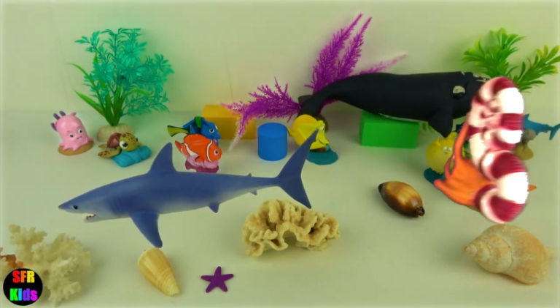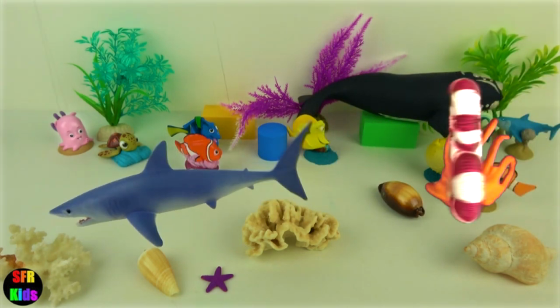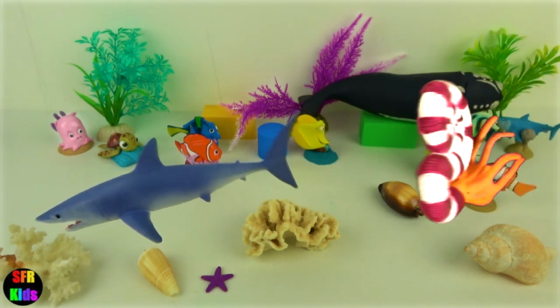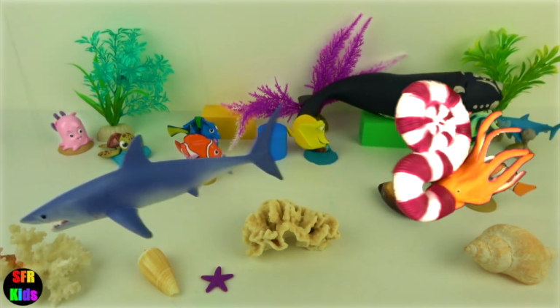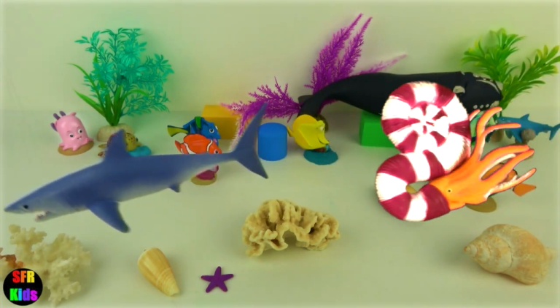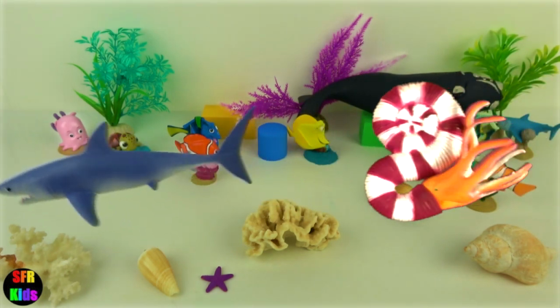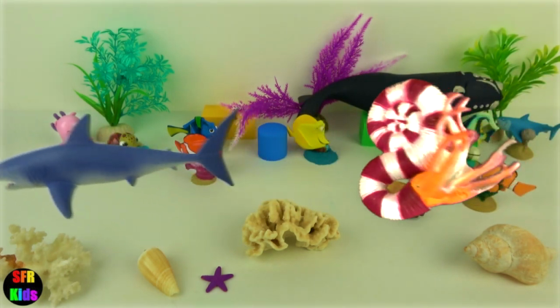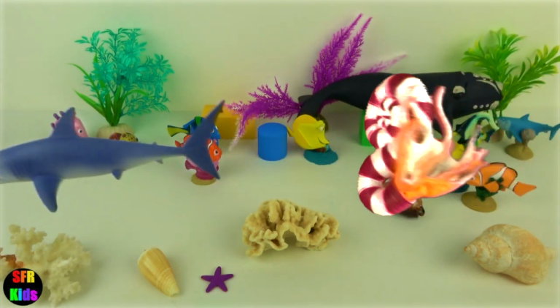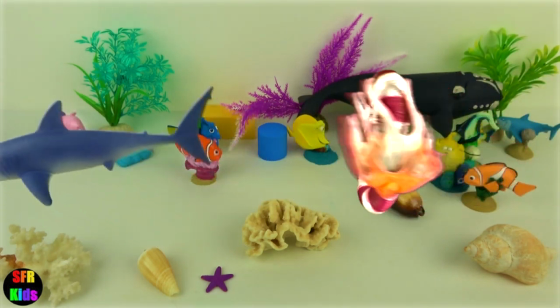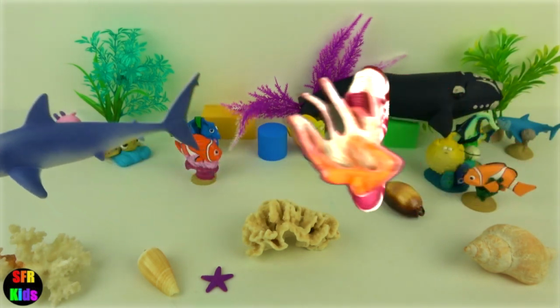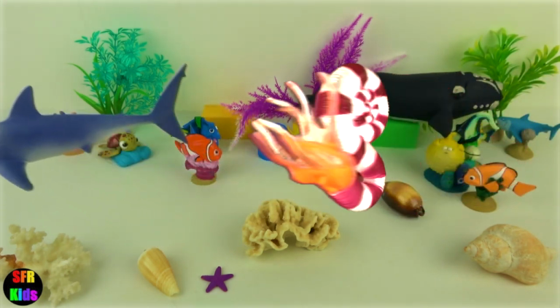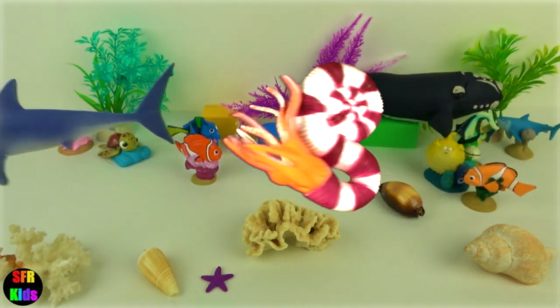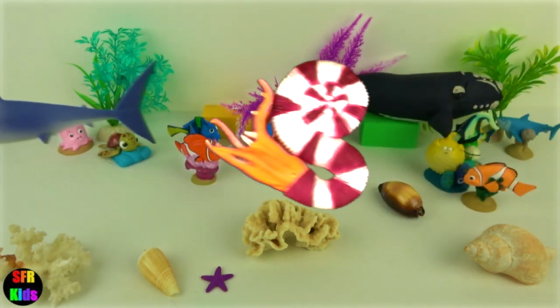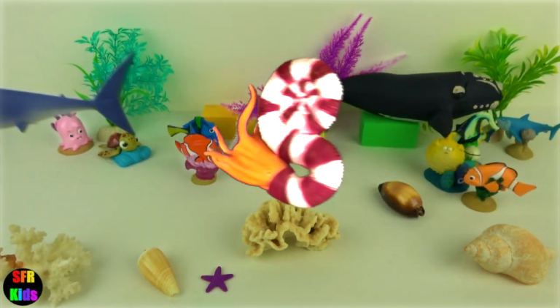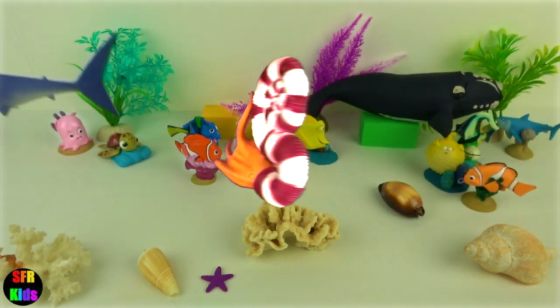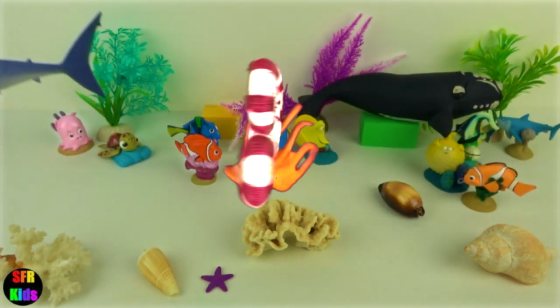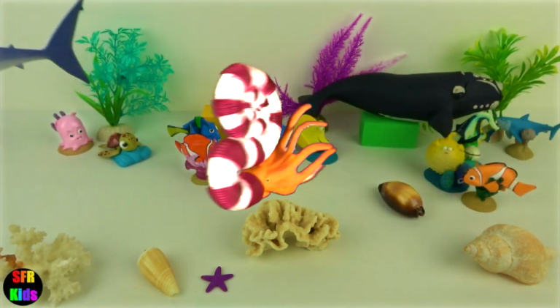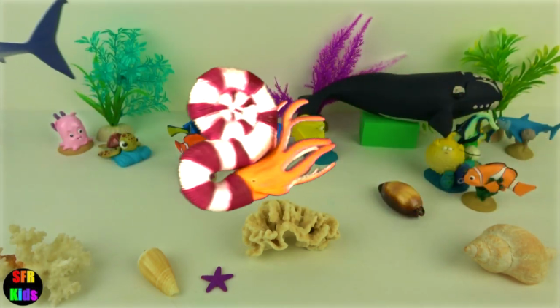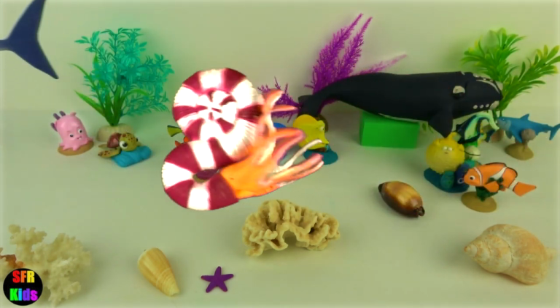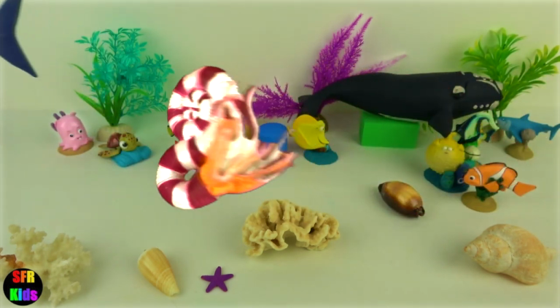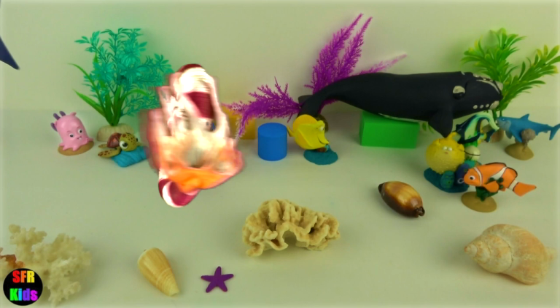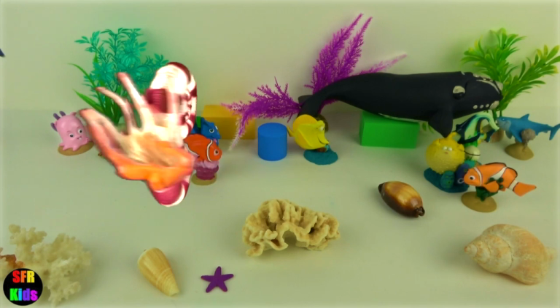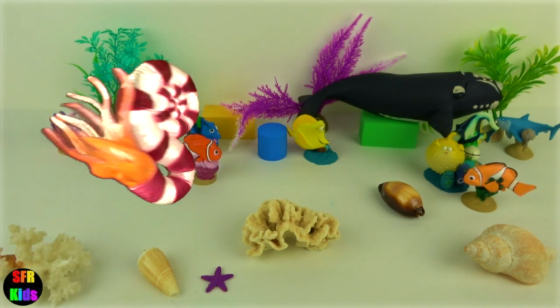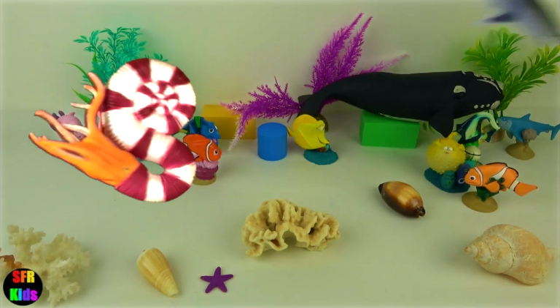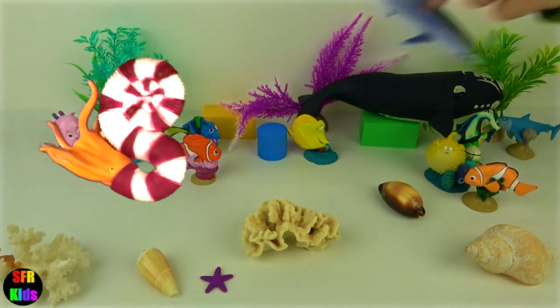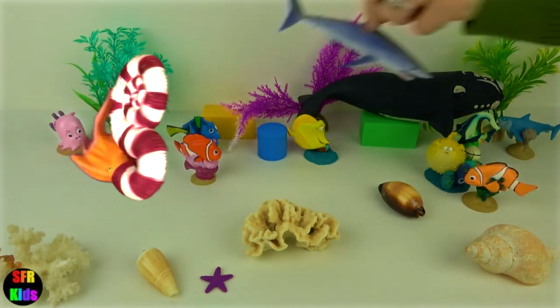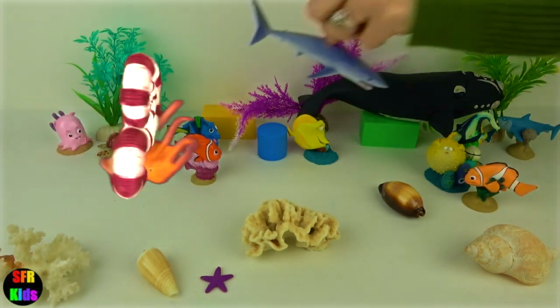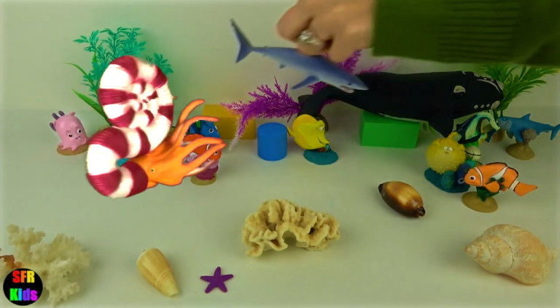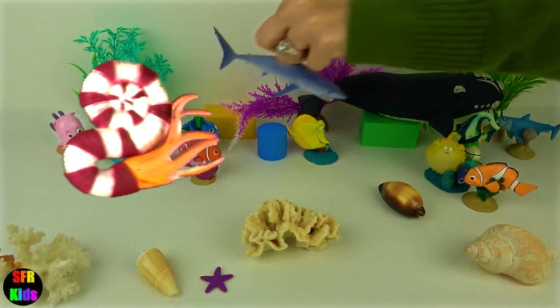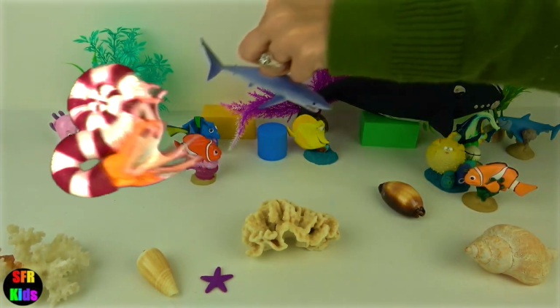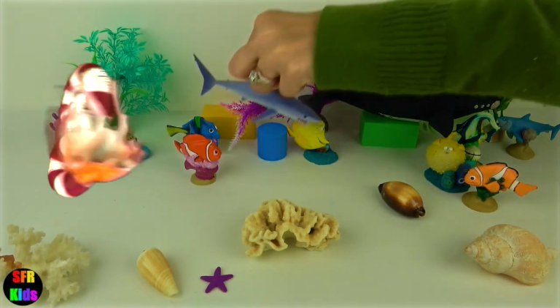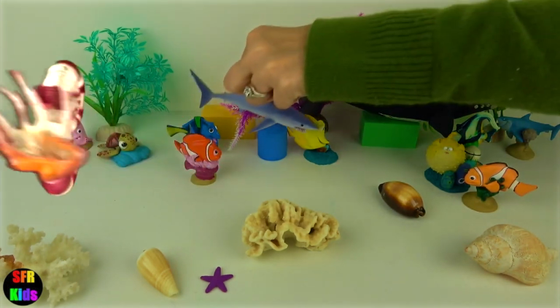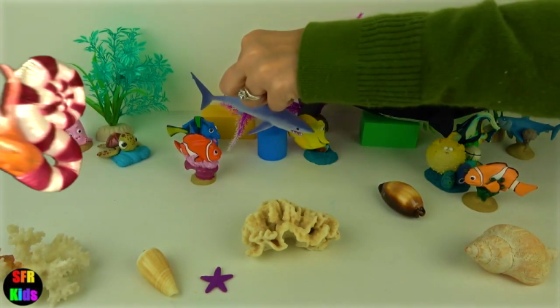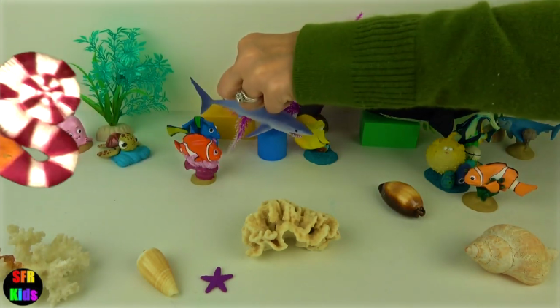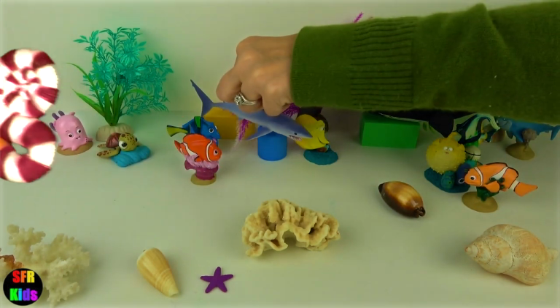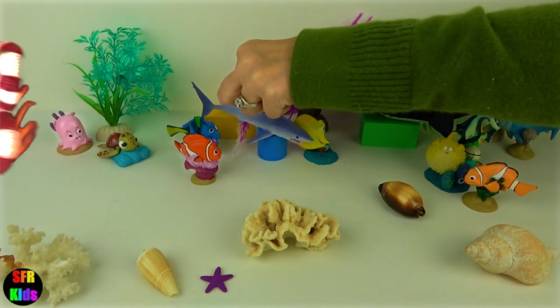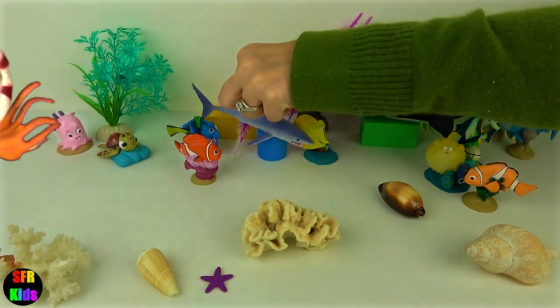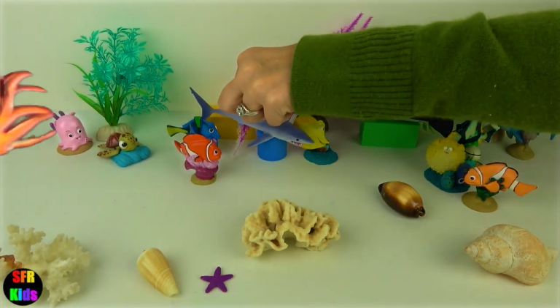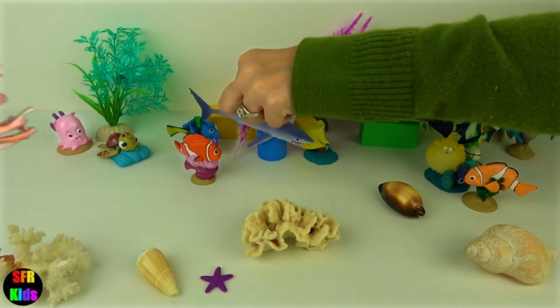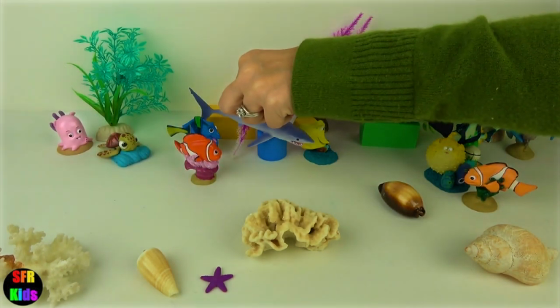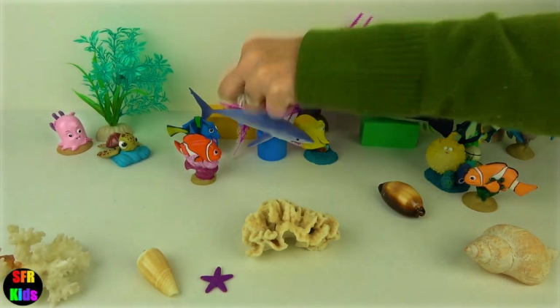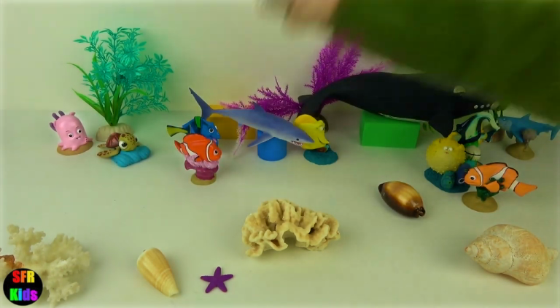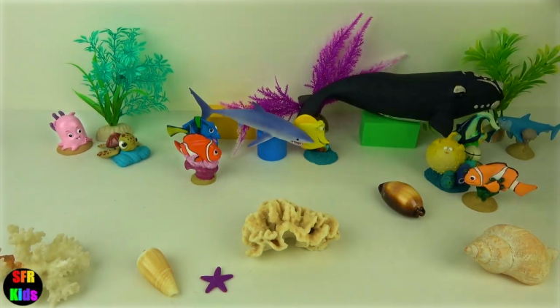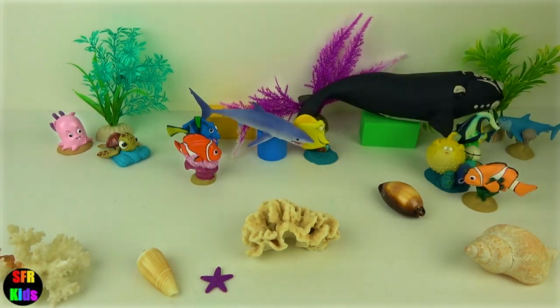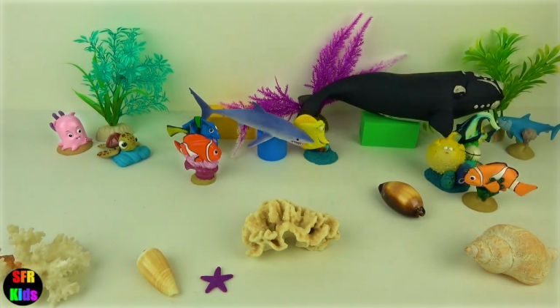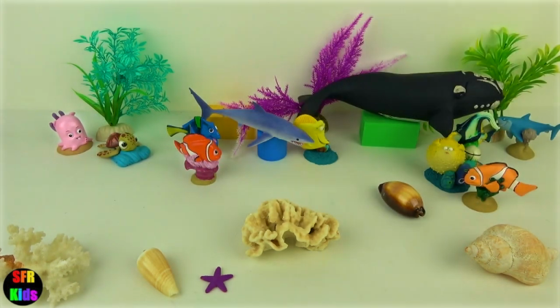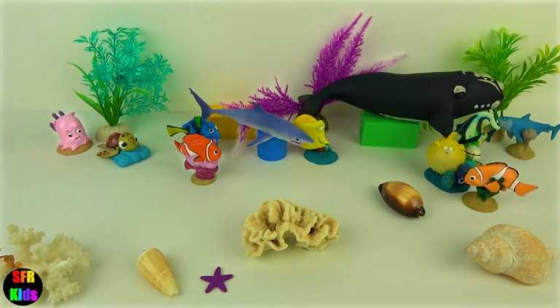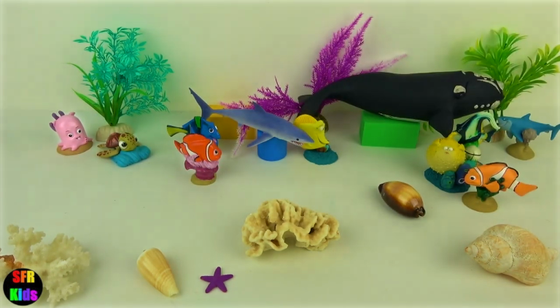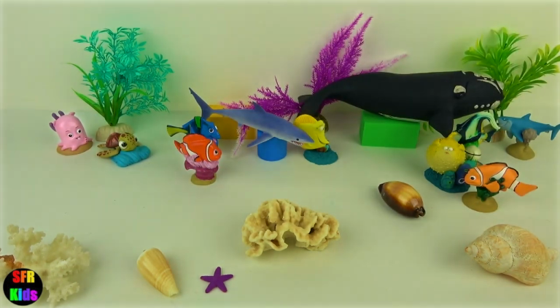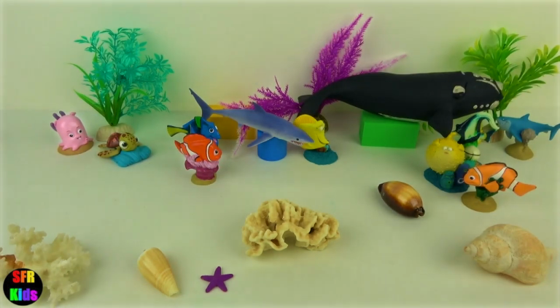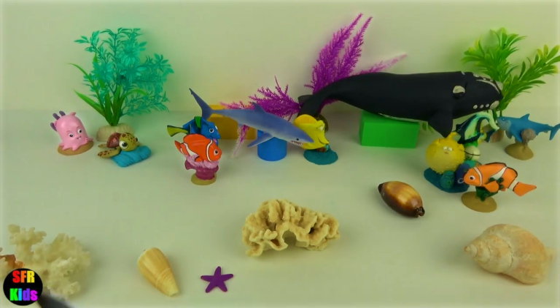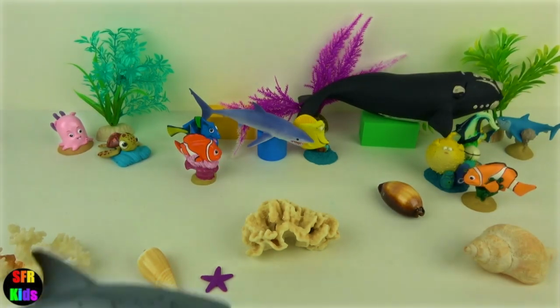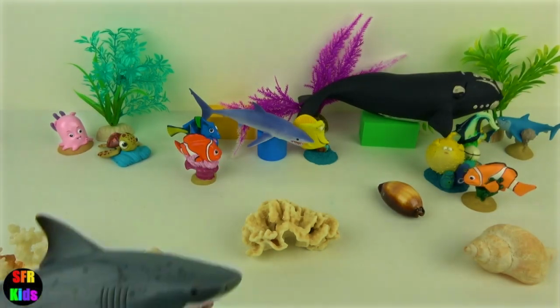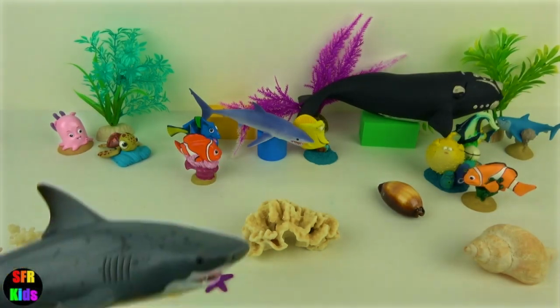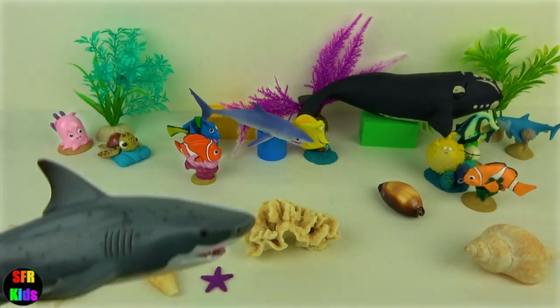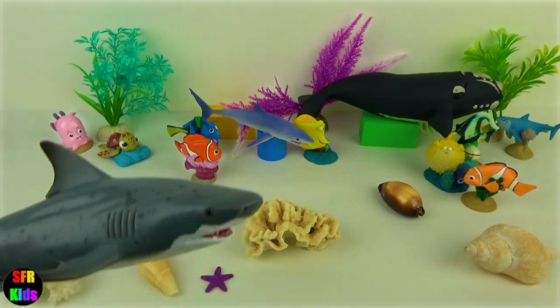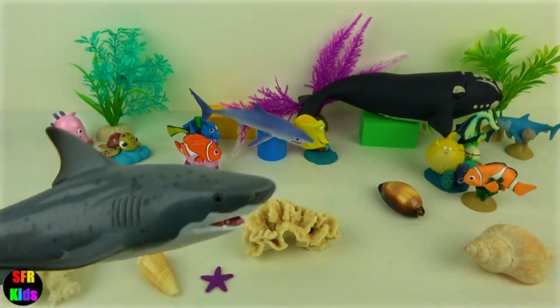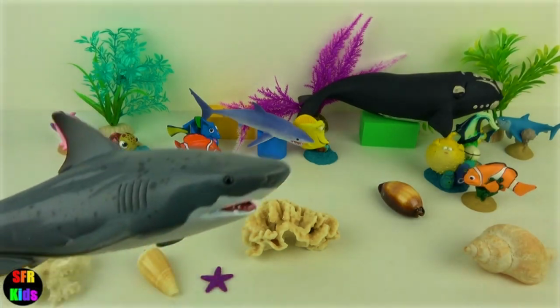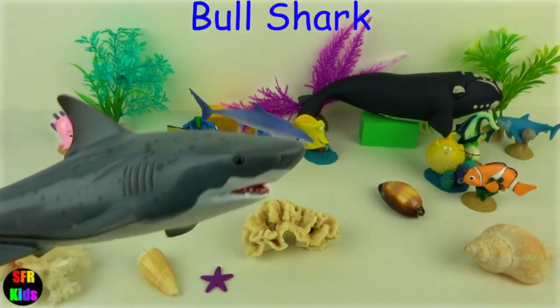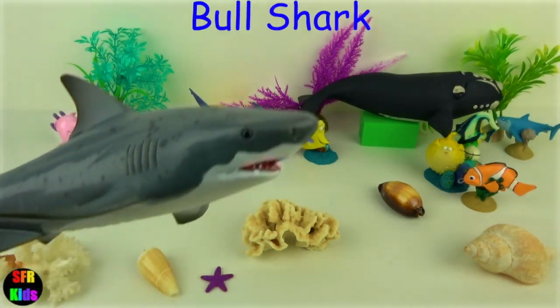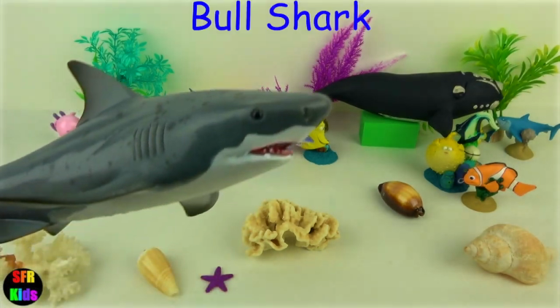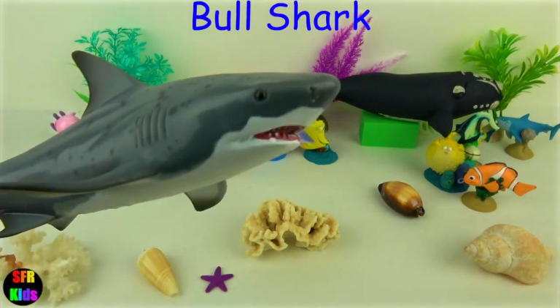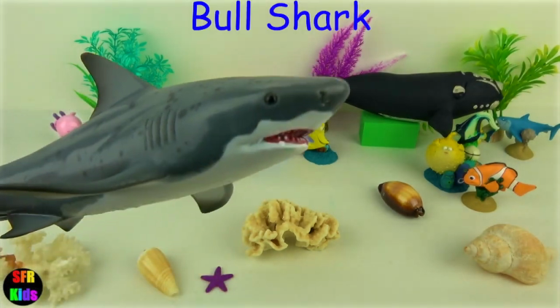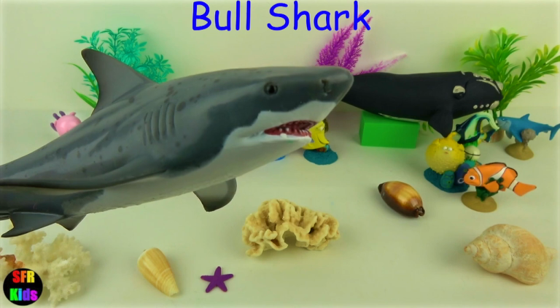They eat bony fish, squids, sharks, small marine animals, sea turtles and even dead organic matter.